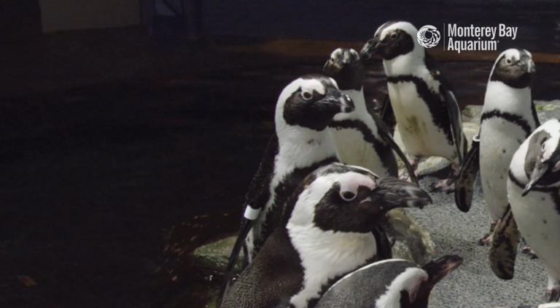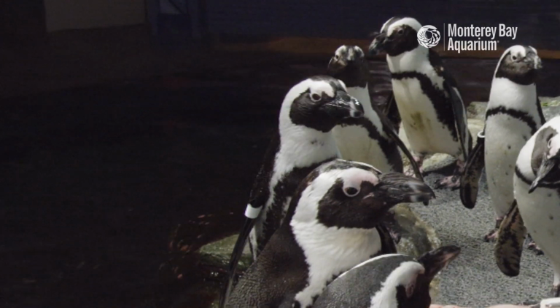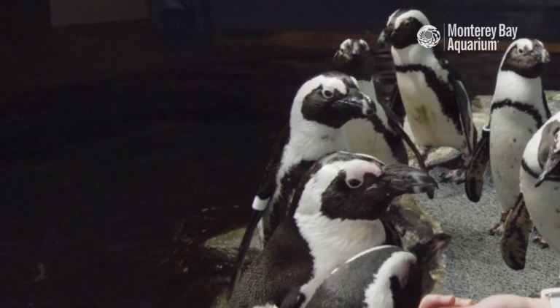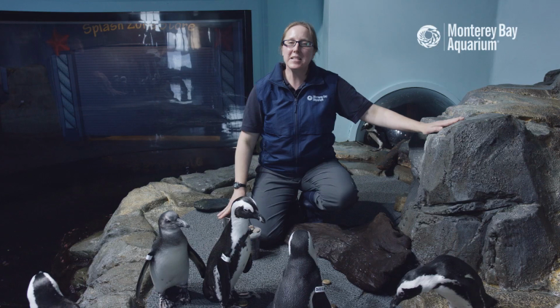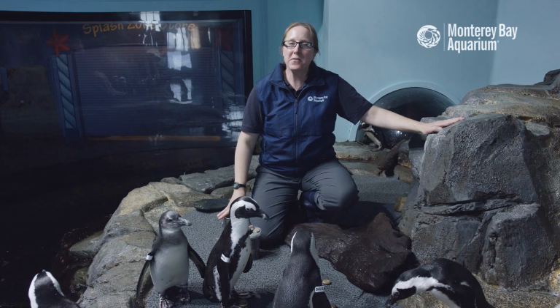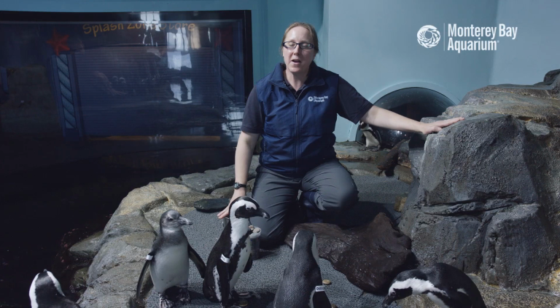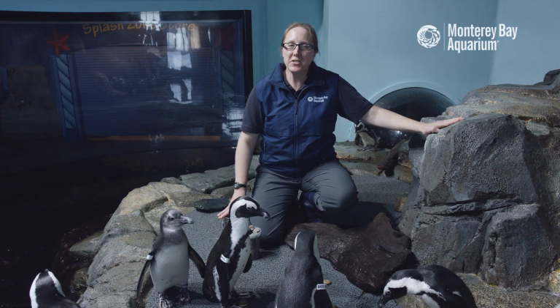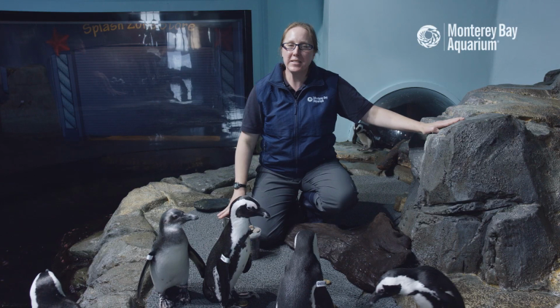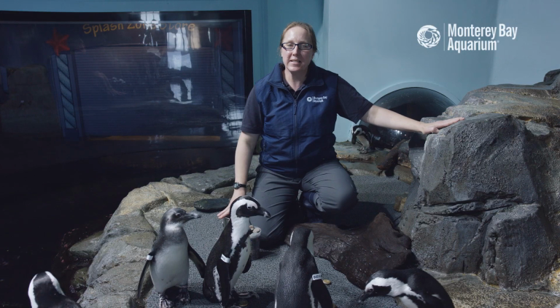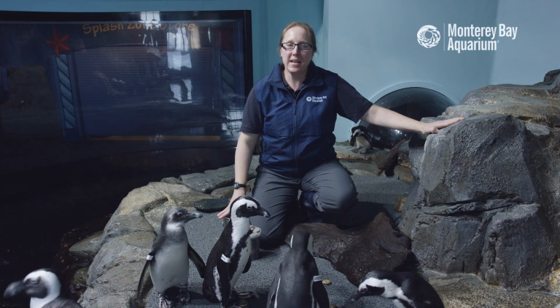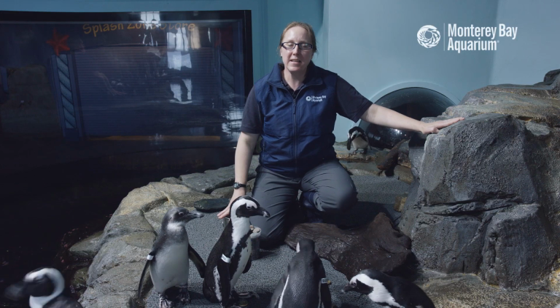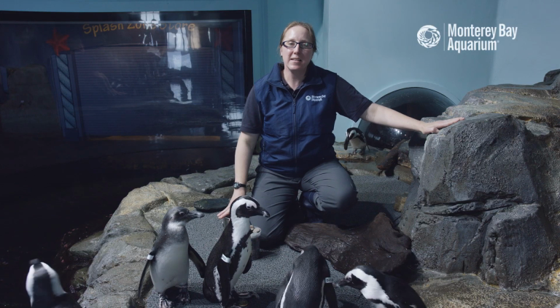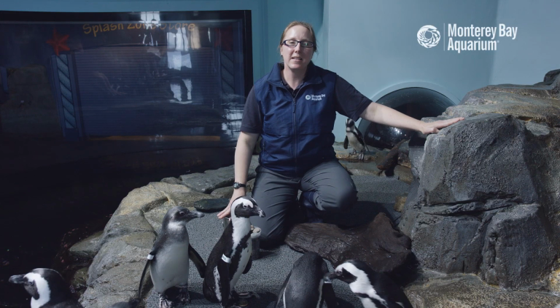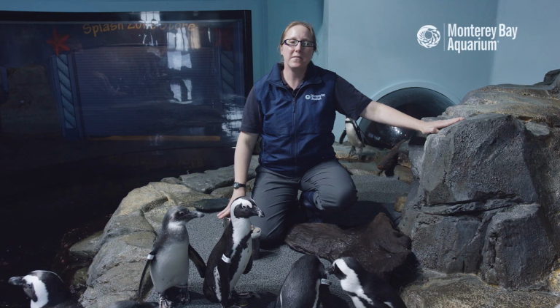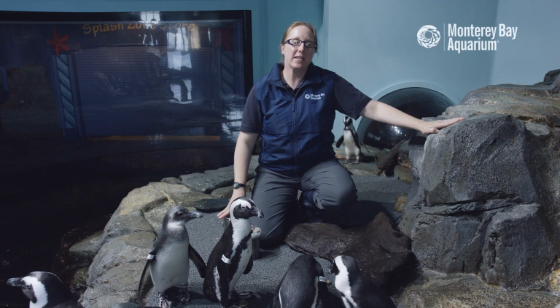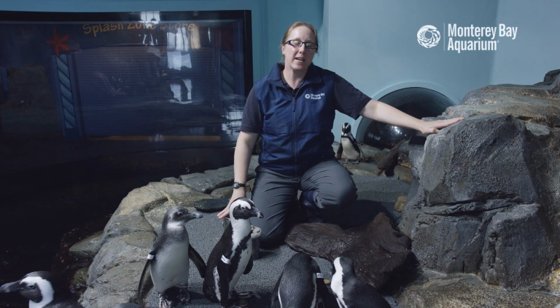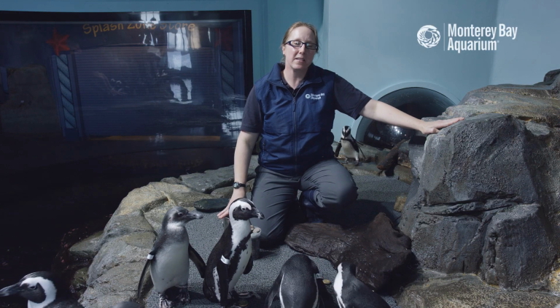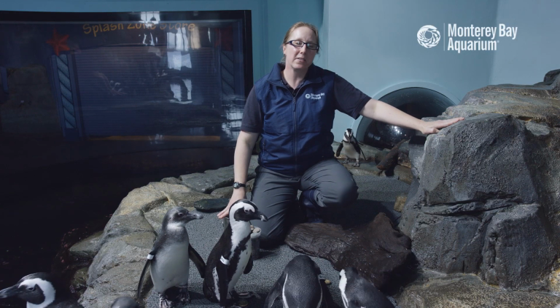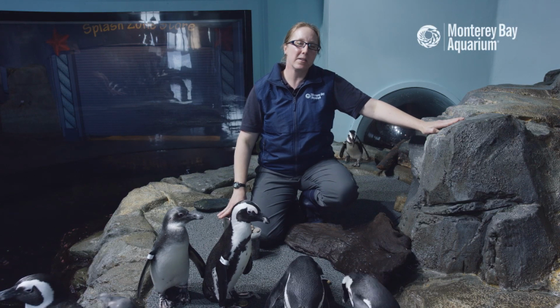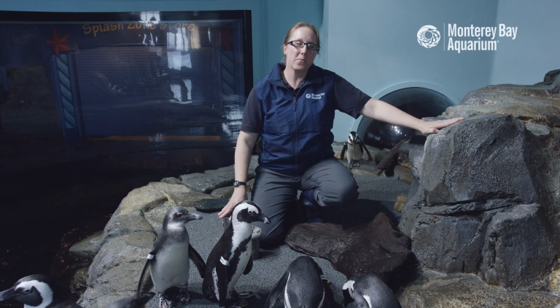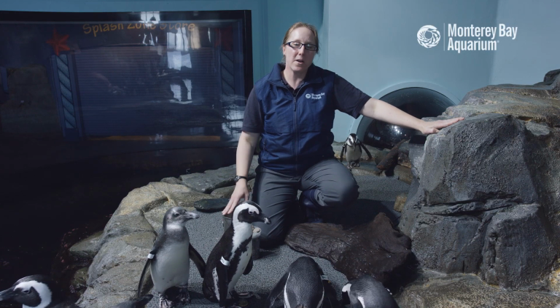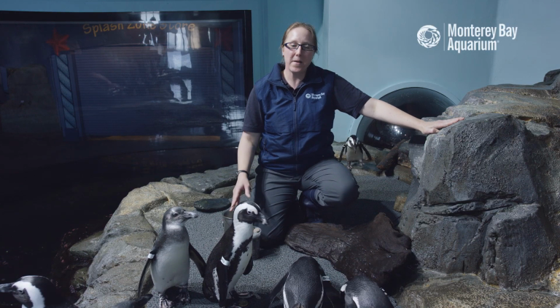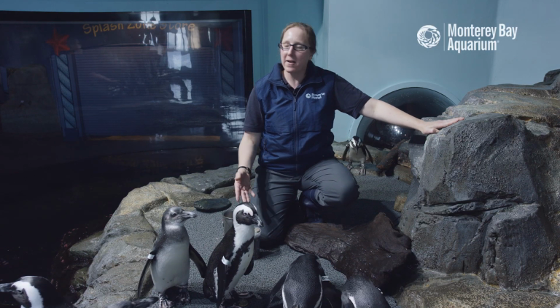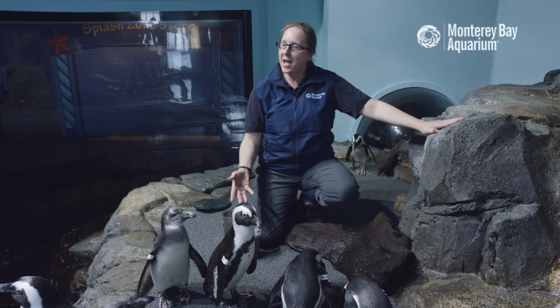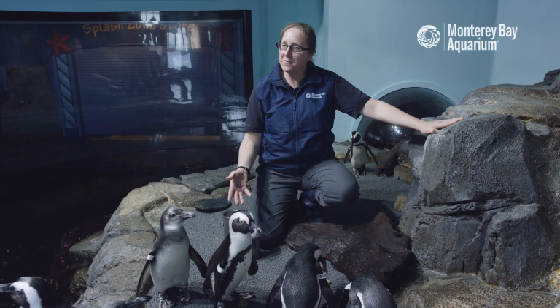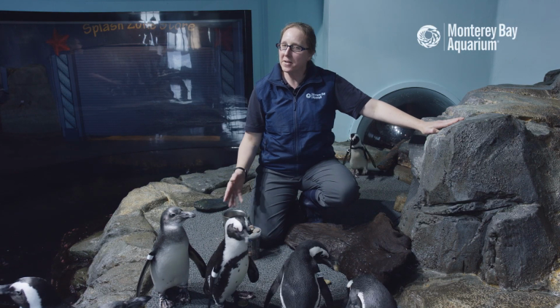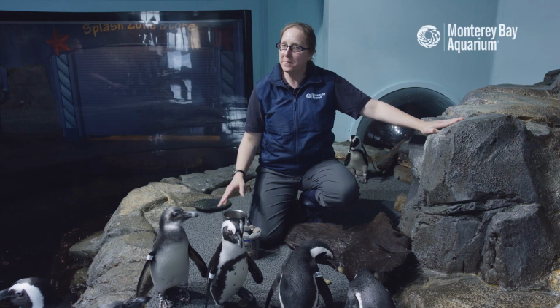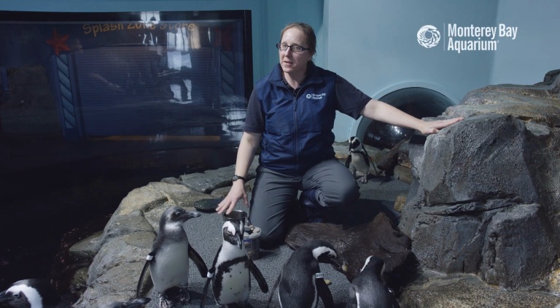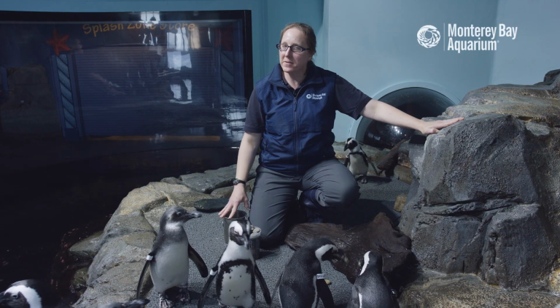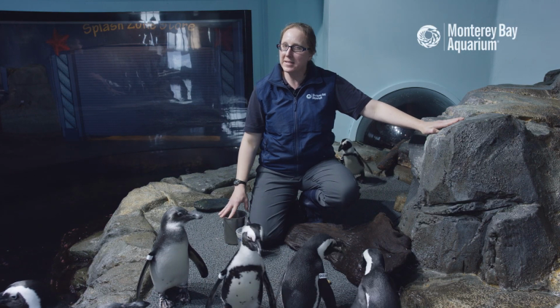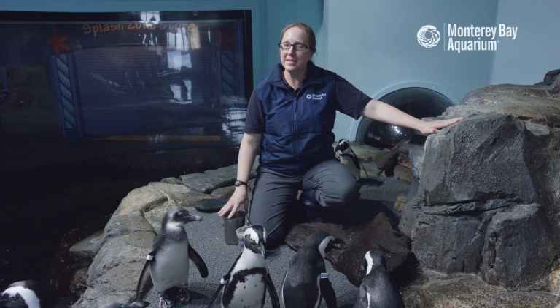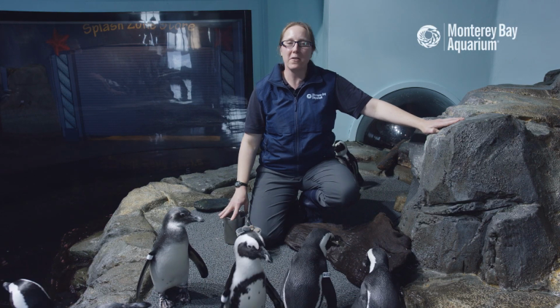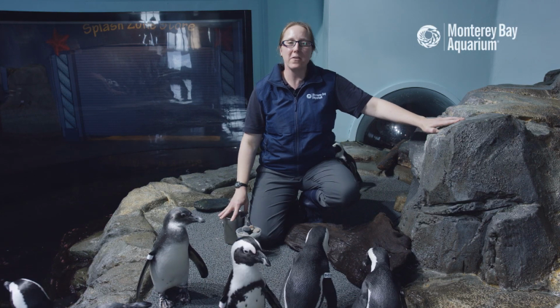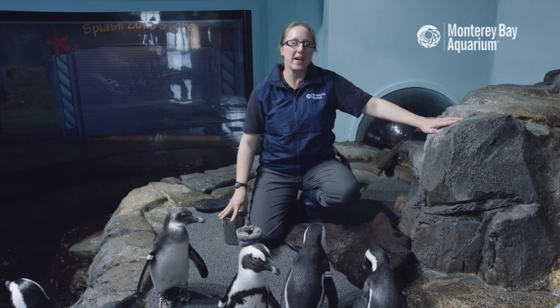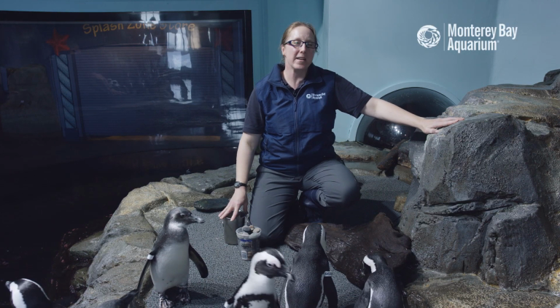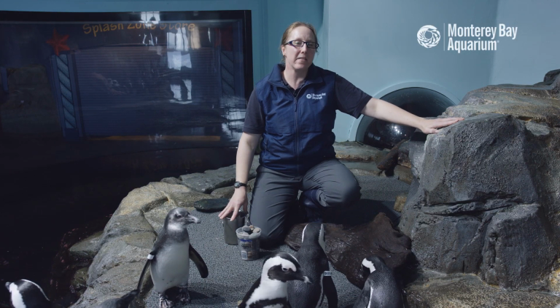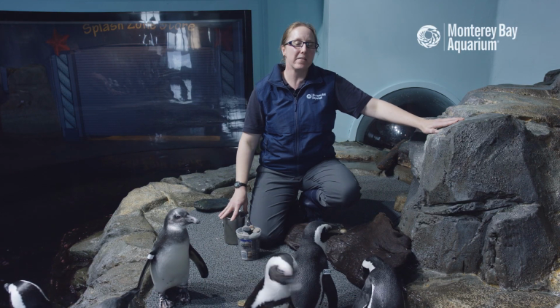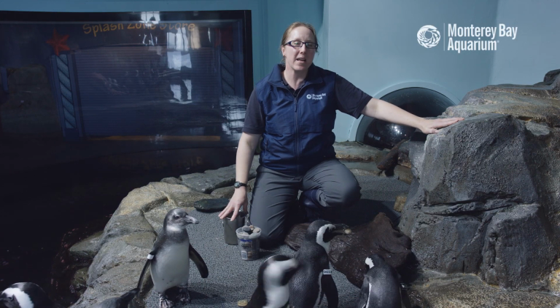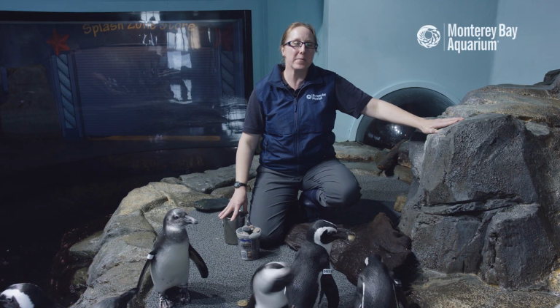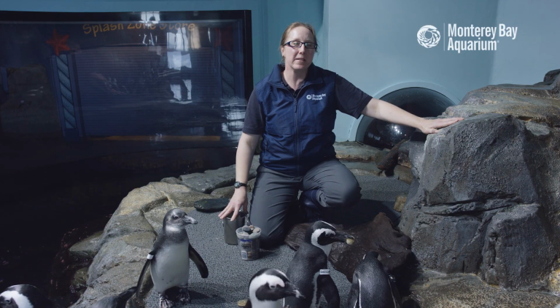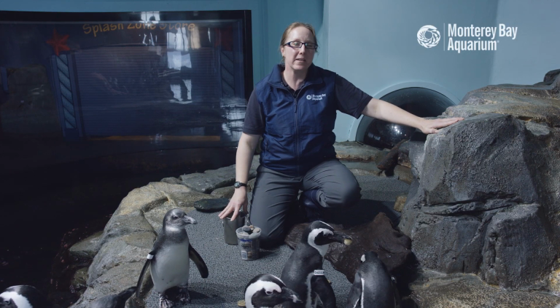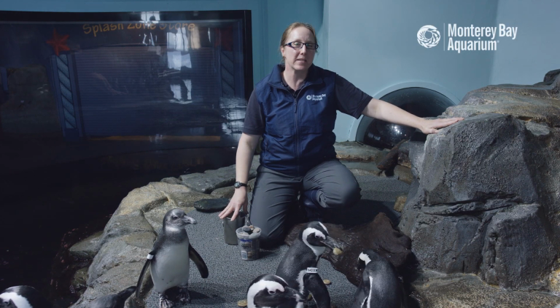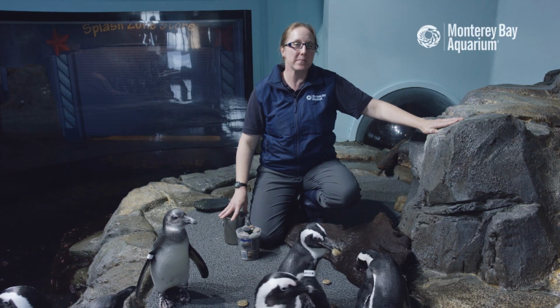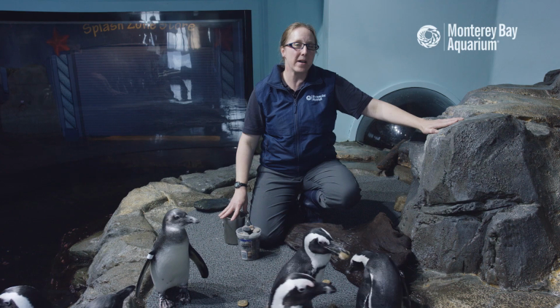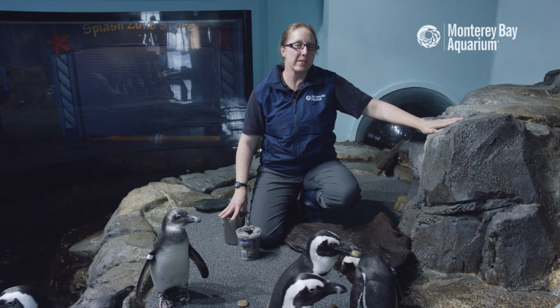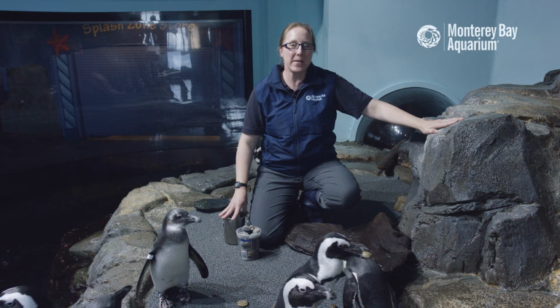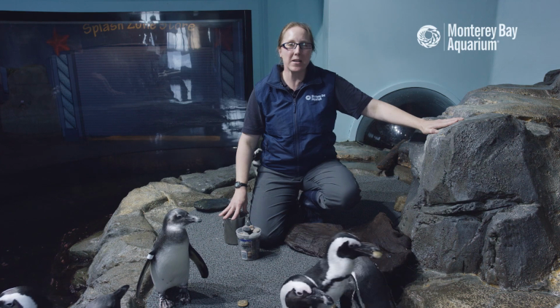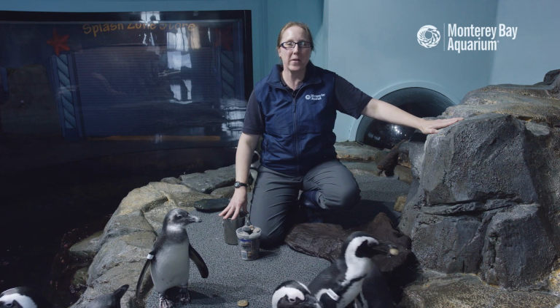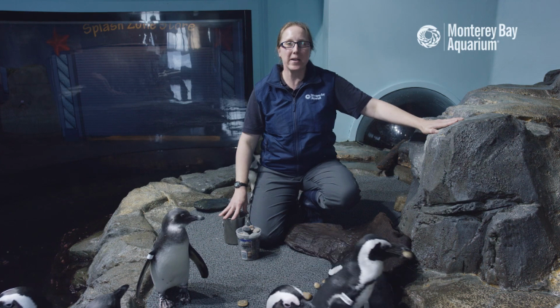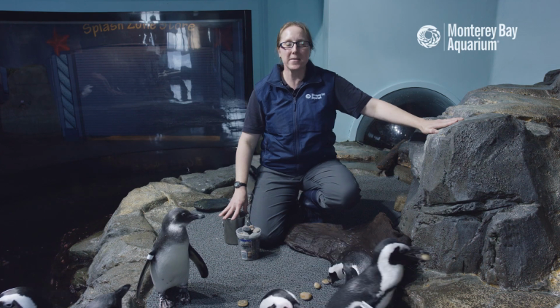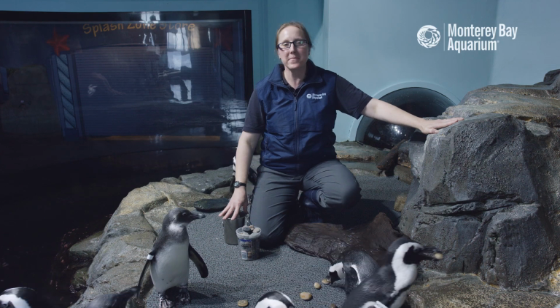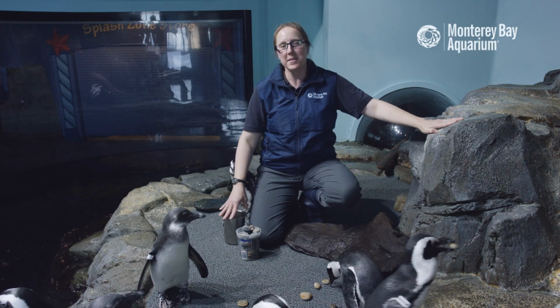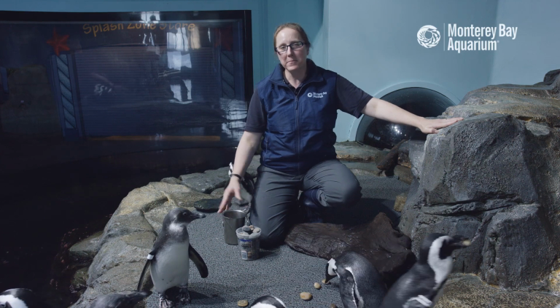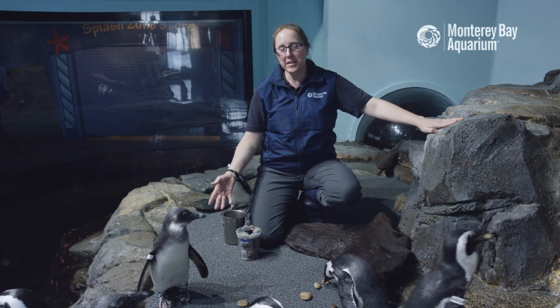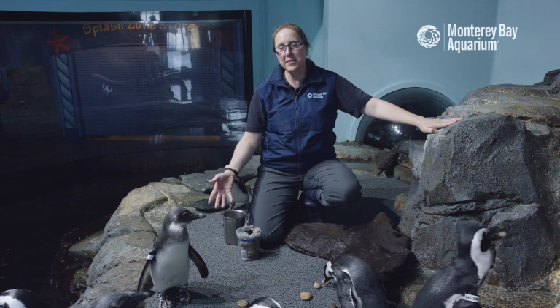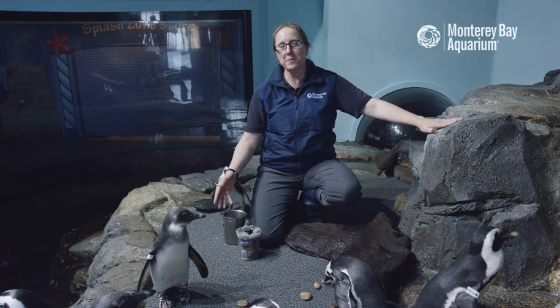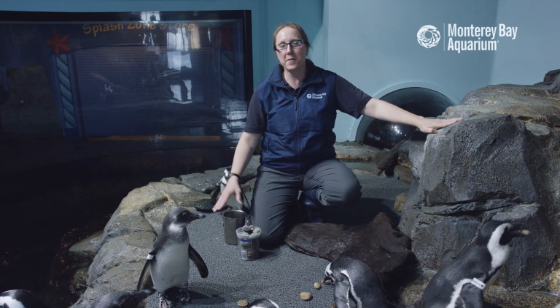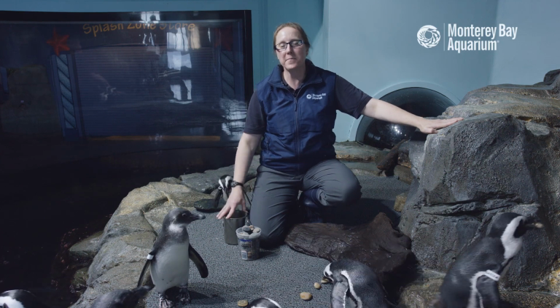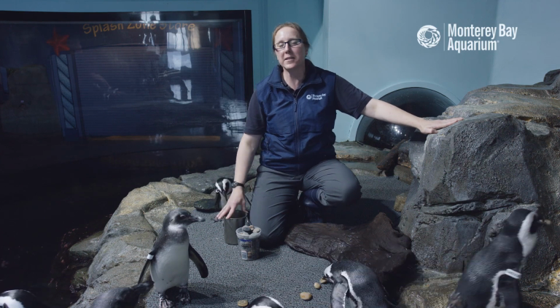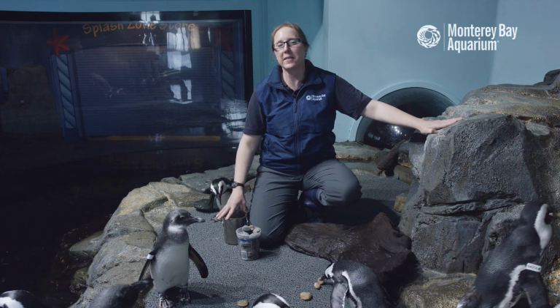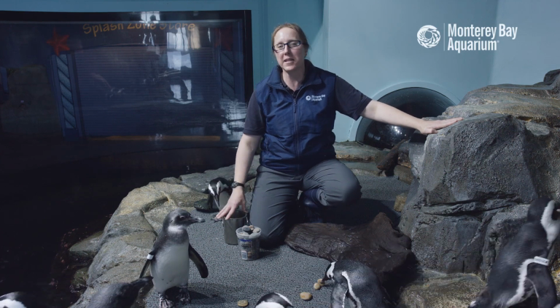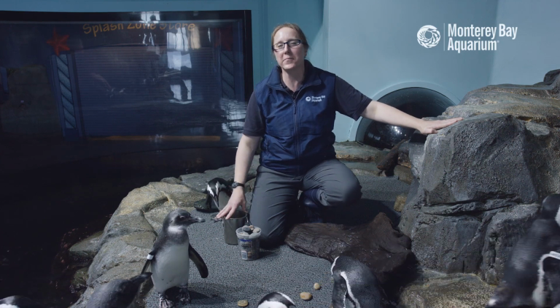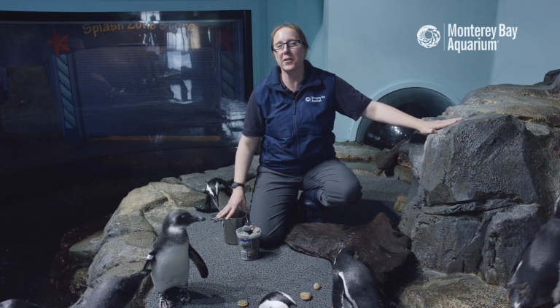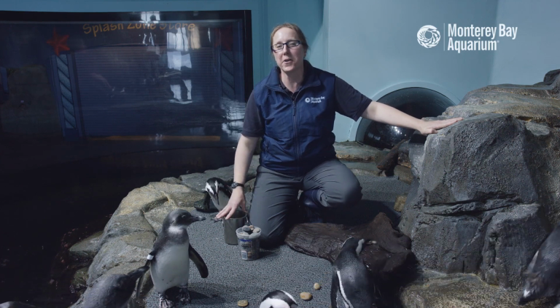Thanks for watching today. If you'd like to learn more about African penguins or any other animal here at the Monterey Bay Aquarium, please subscribe to the link below.